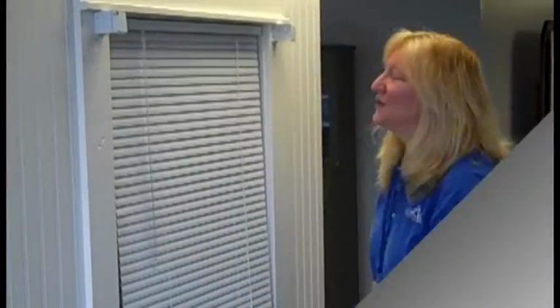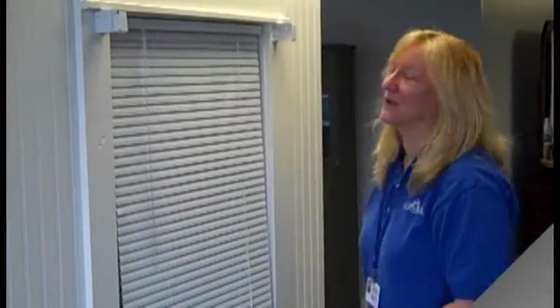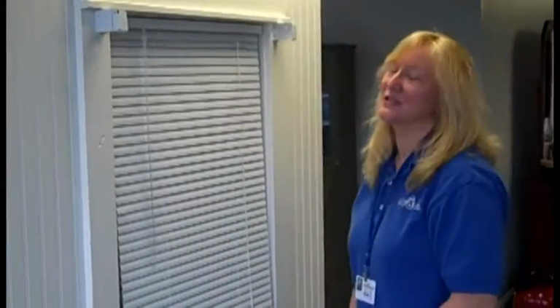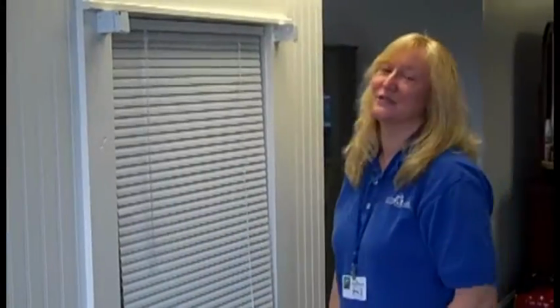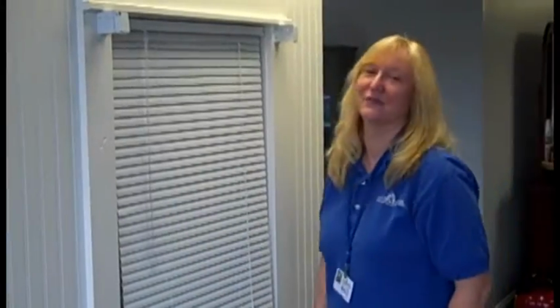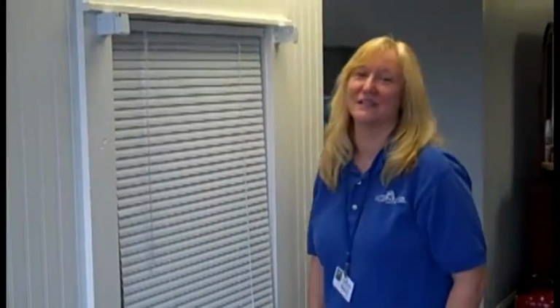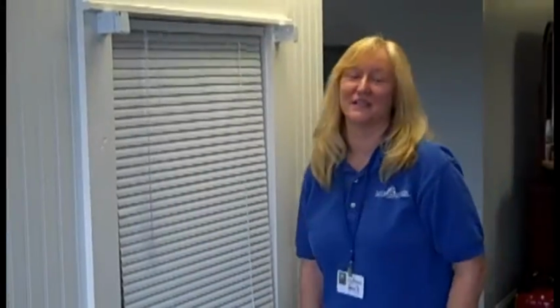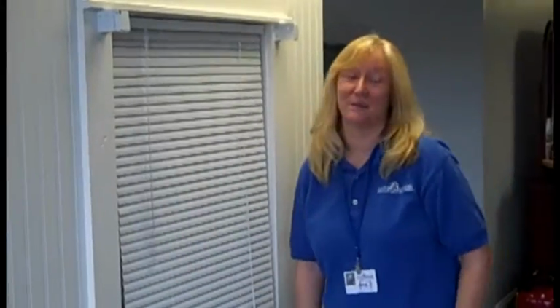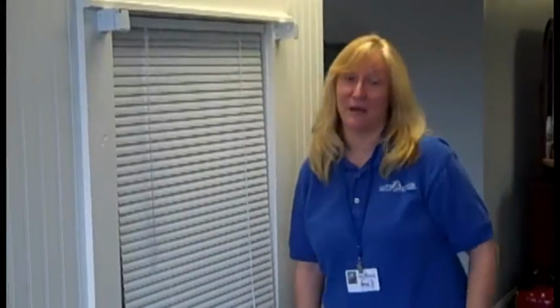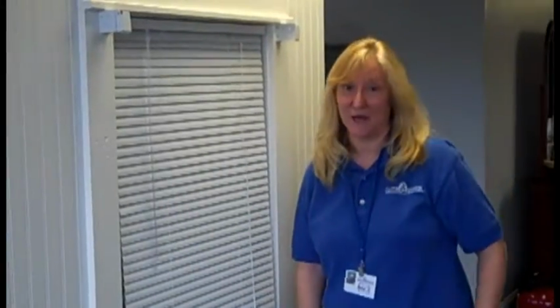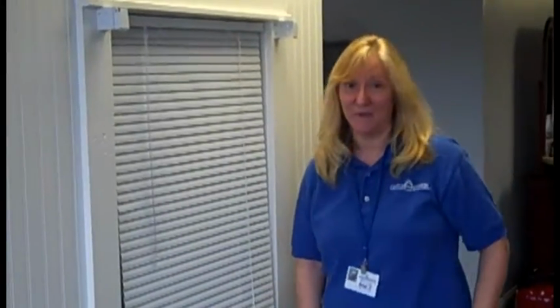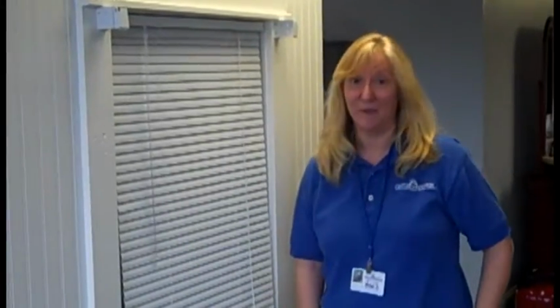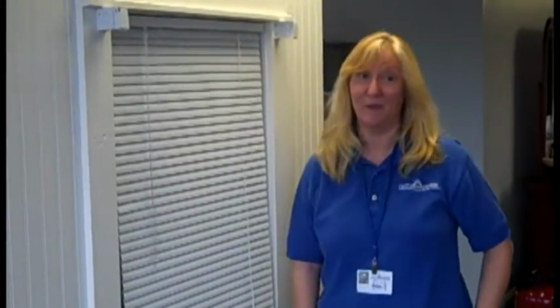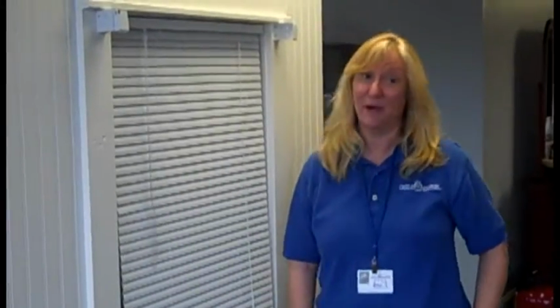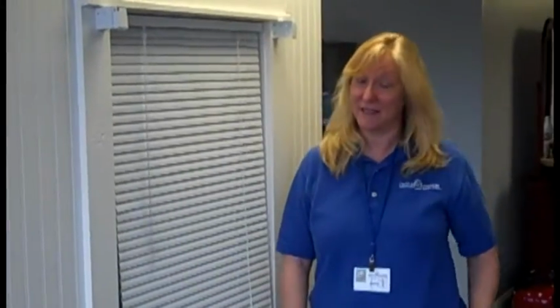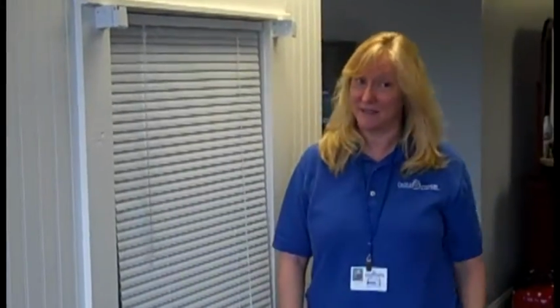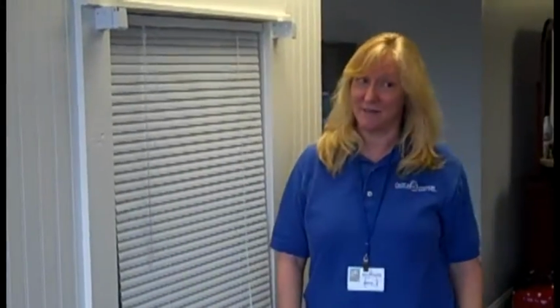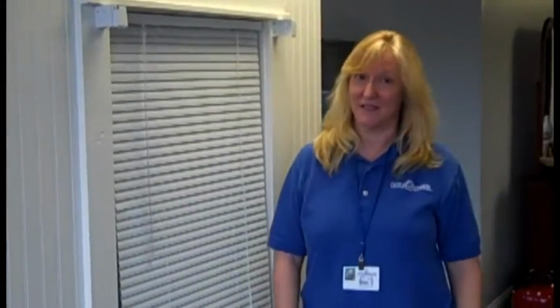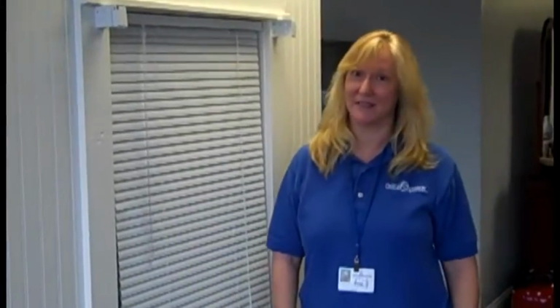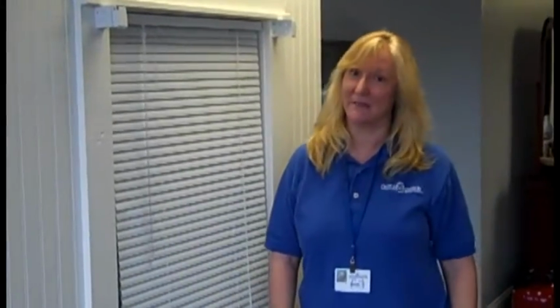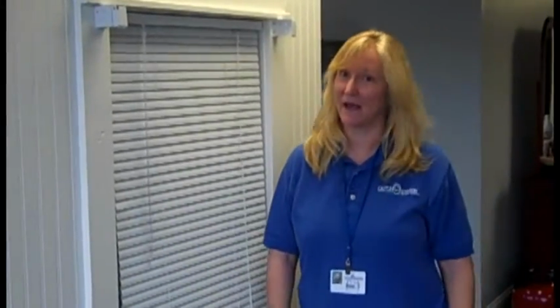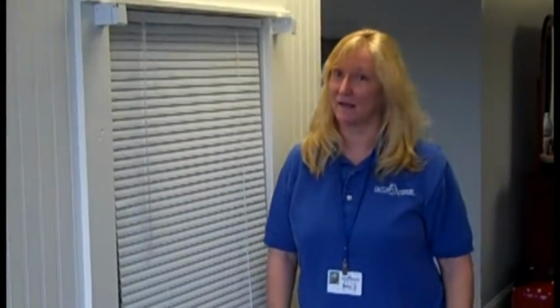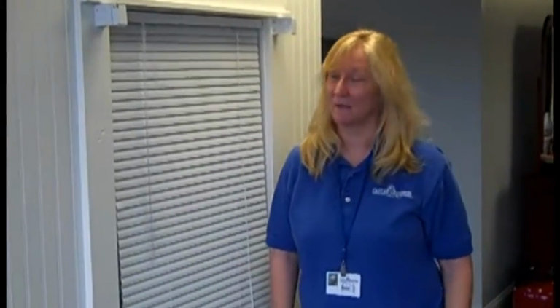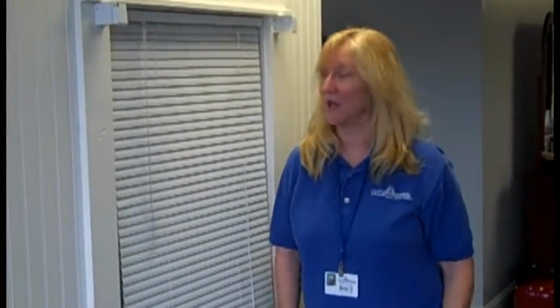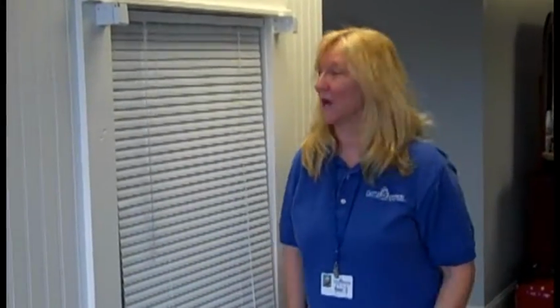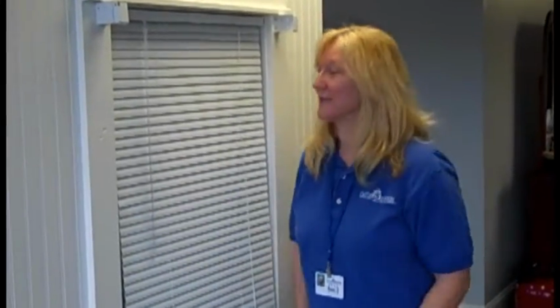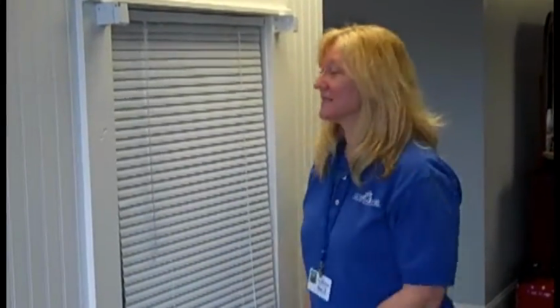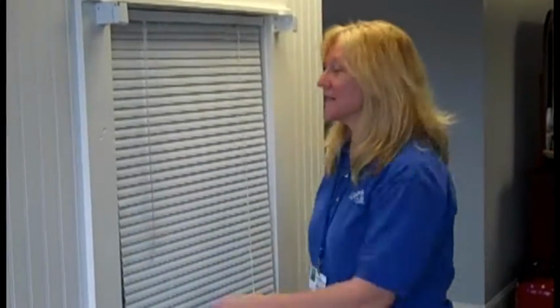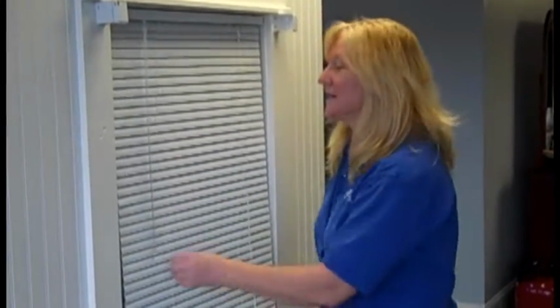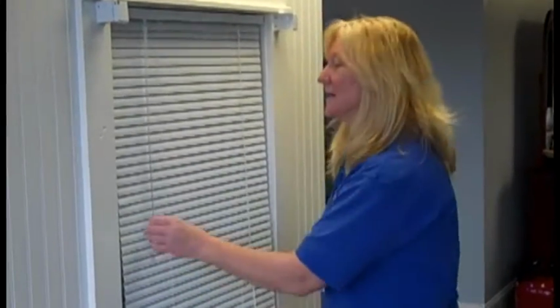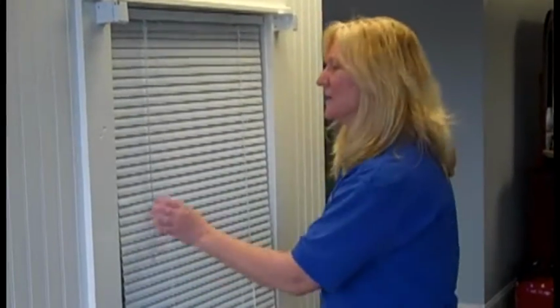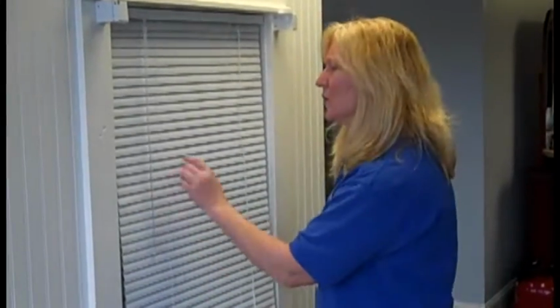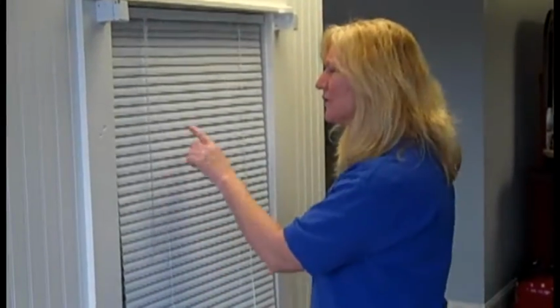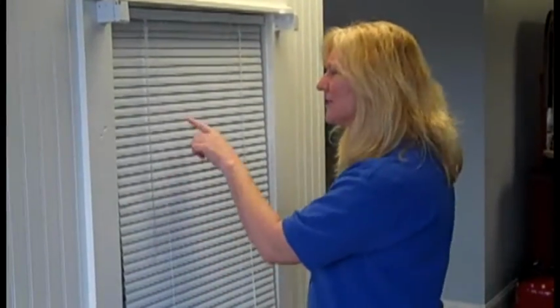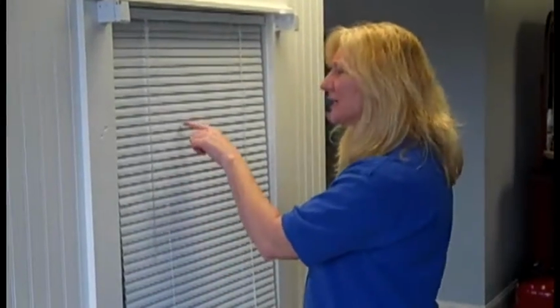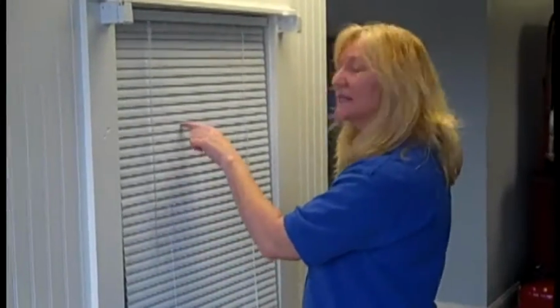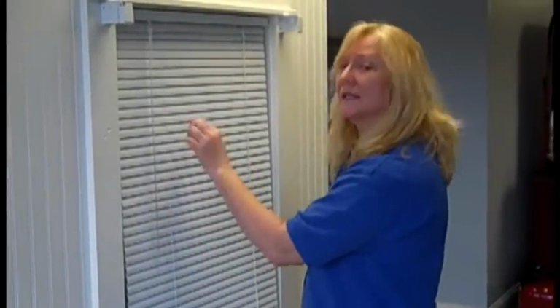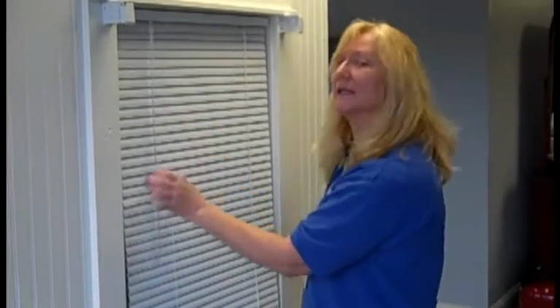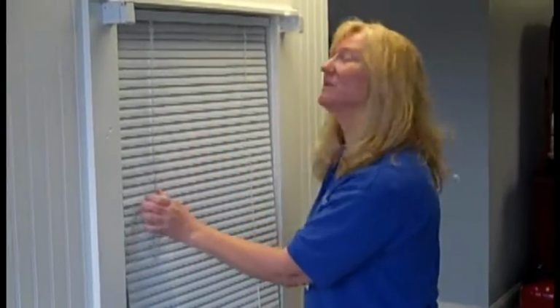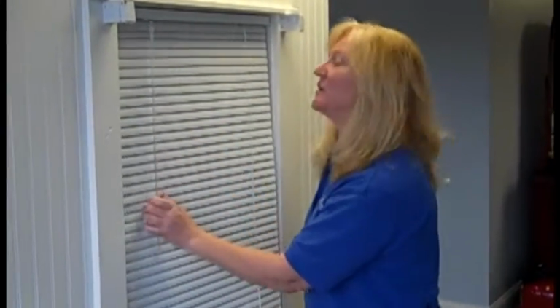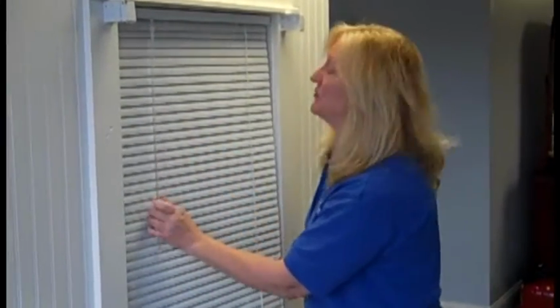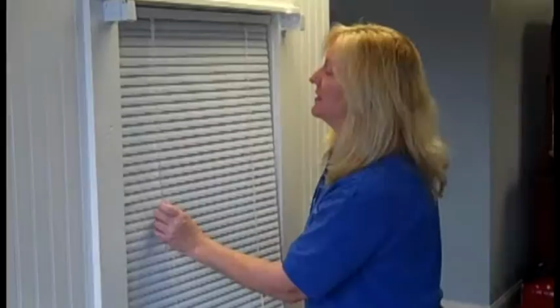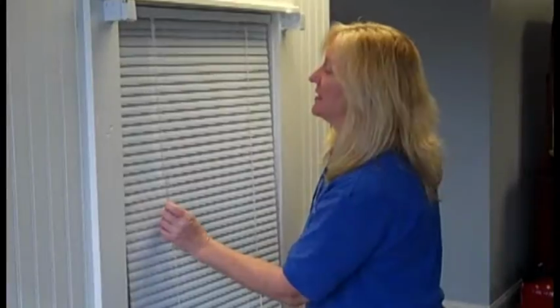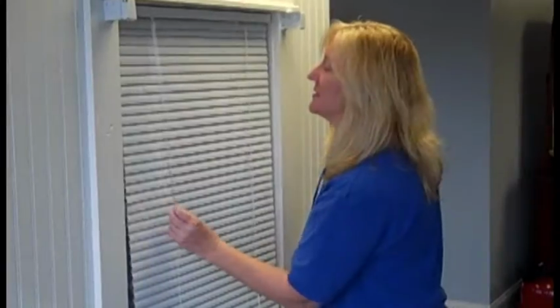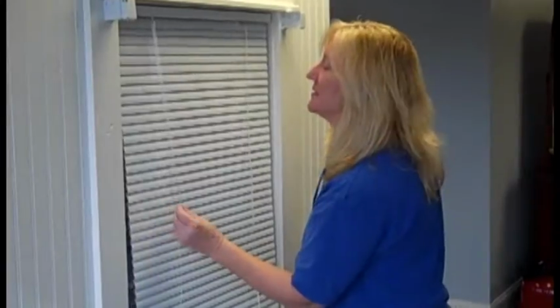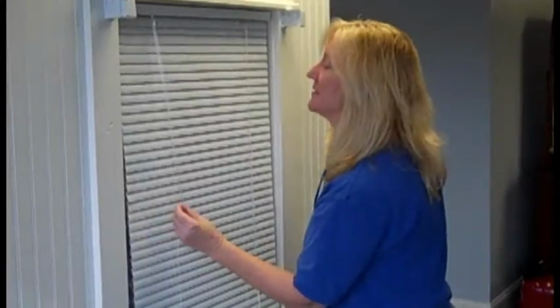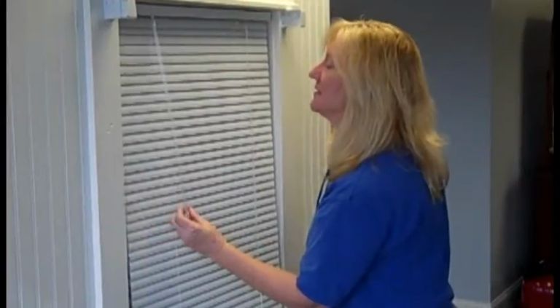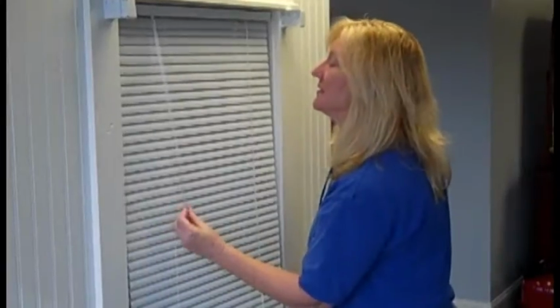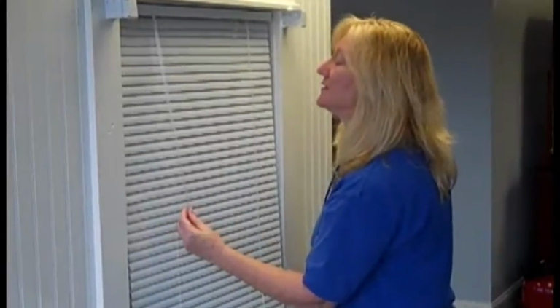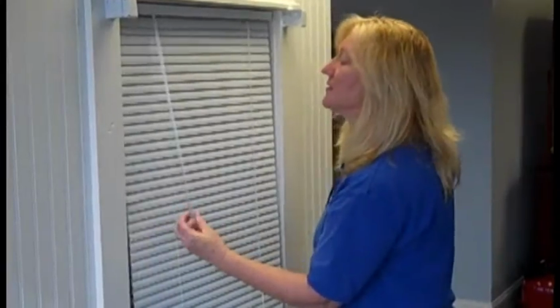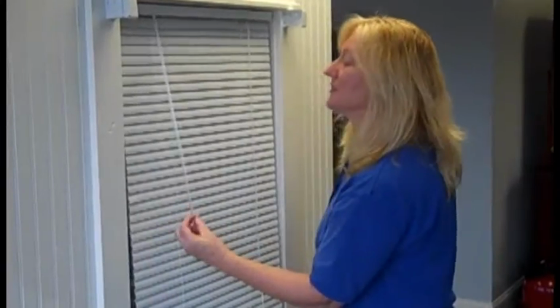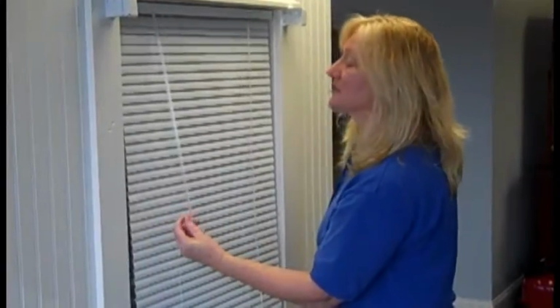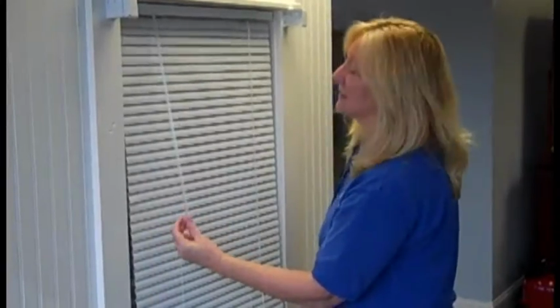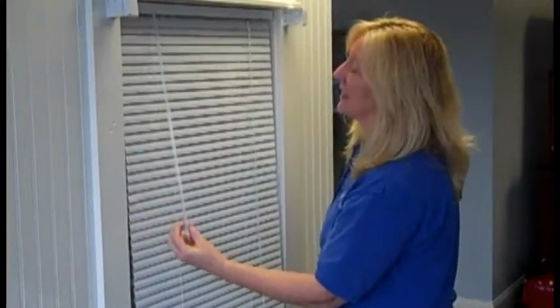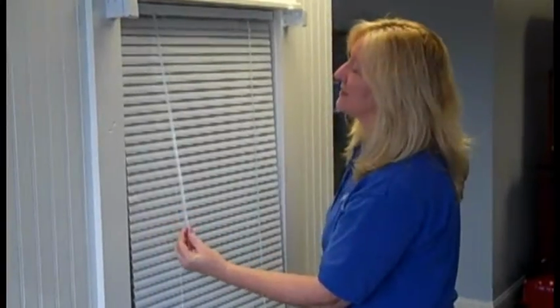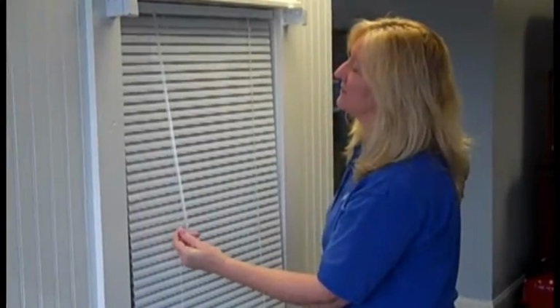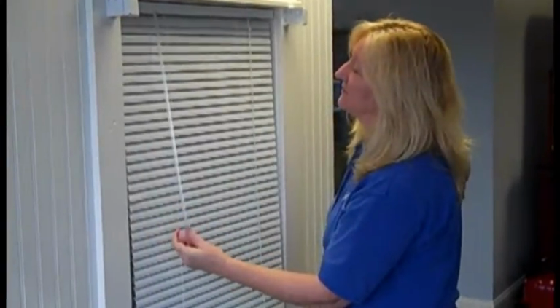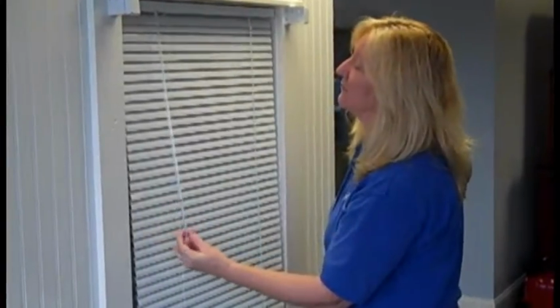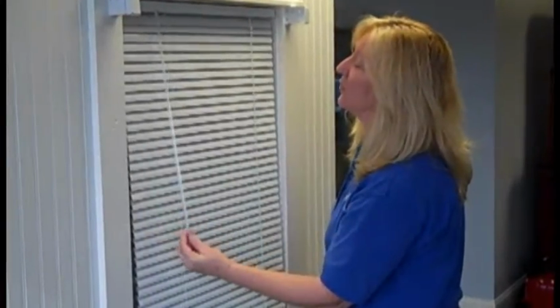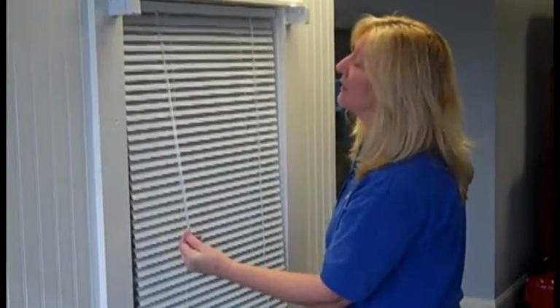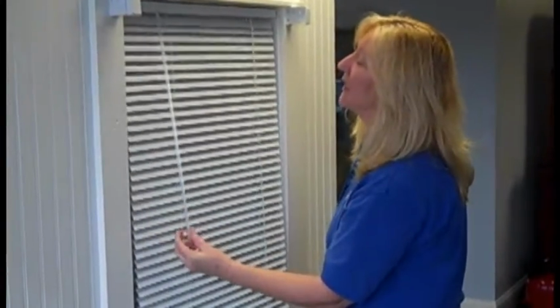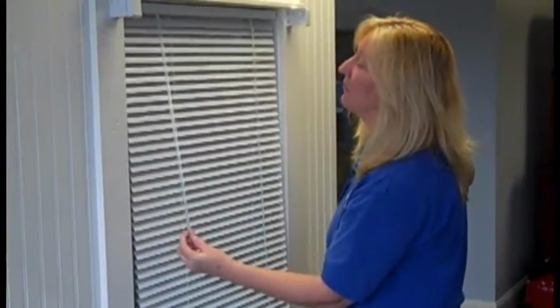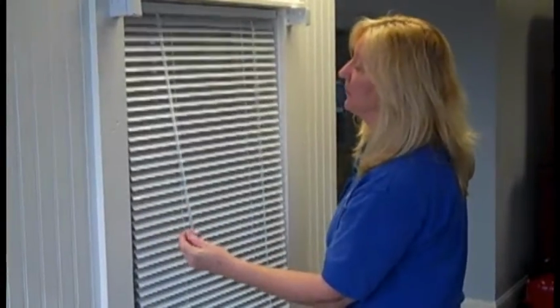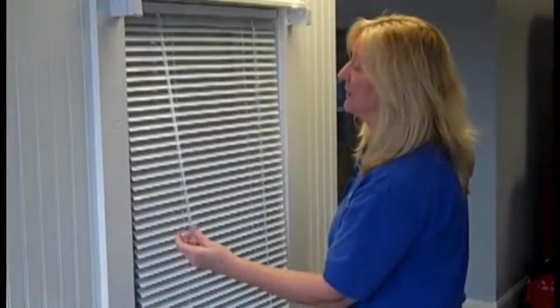Once you've reached the bottom, you'll be ready to dust the back of the blinds. In order to get the lip that you missed, you need to turn the slats pointing upward.